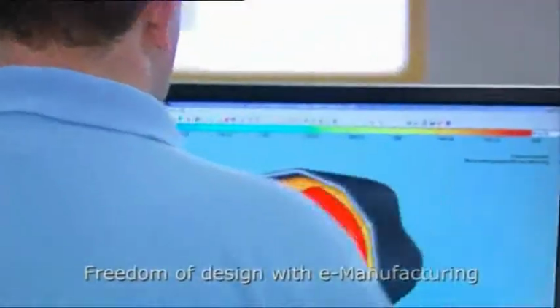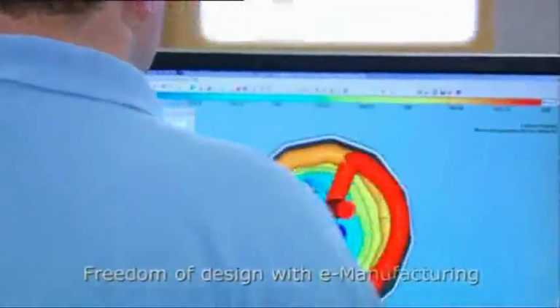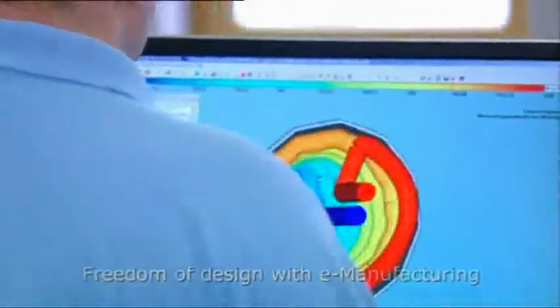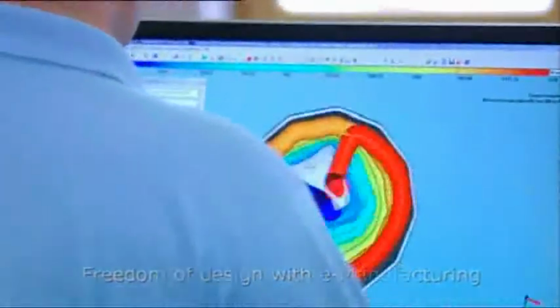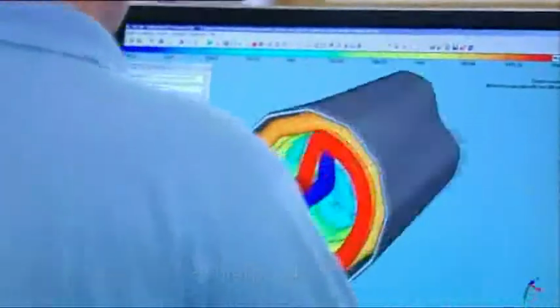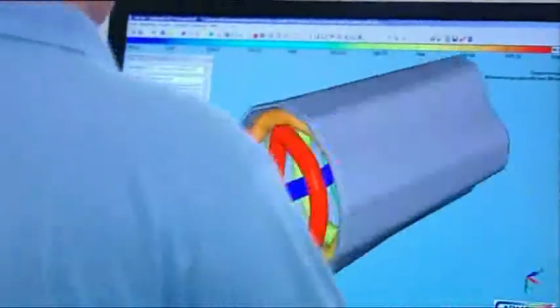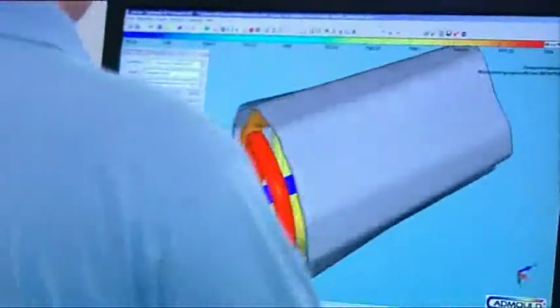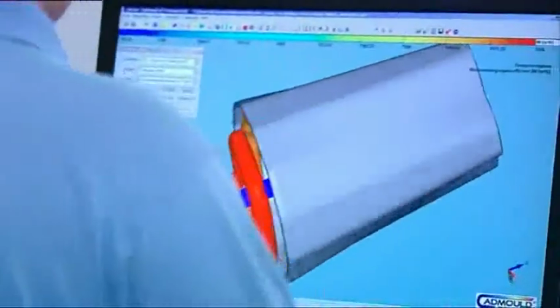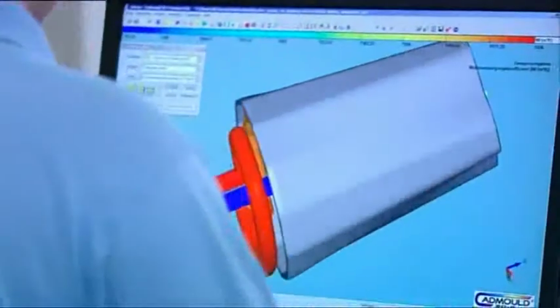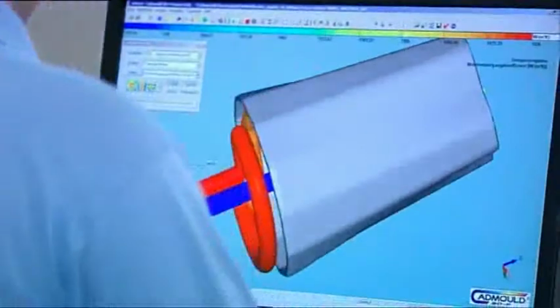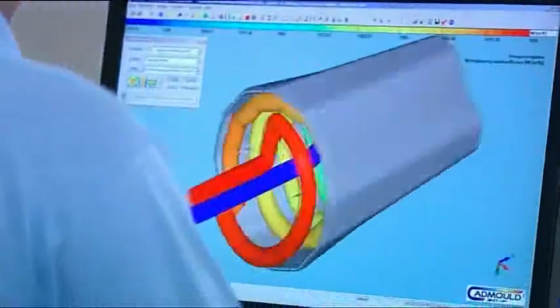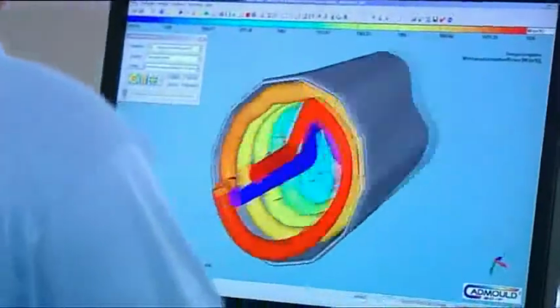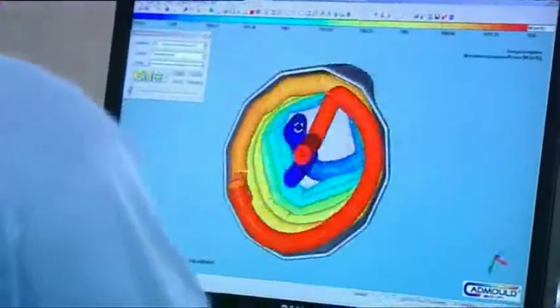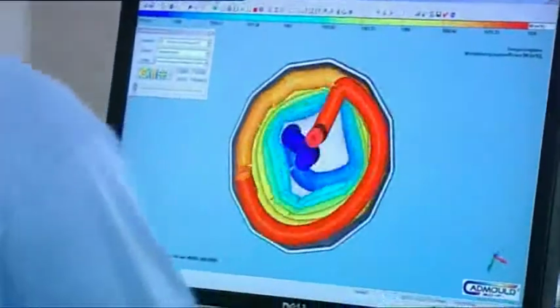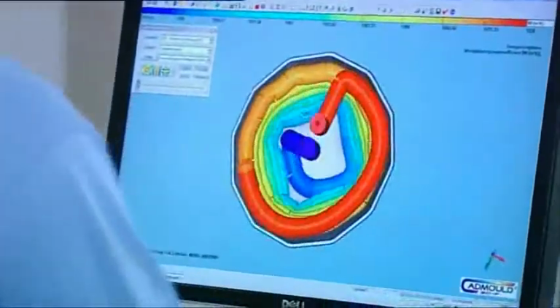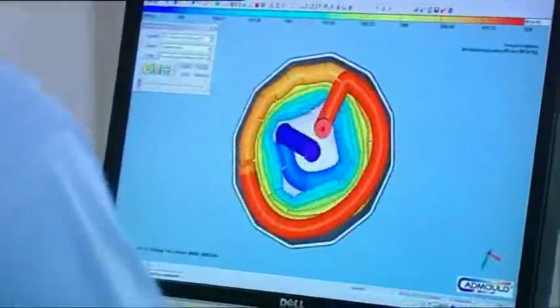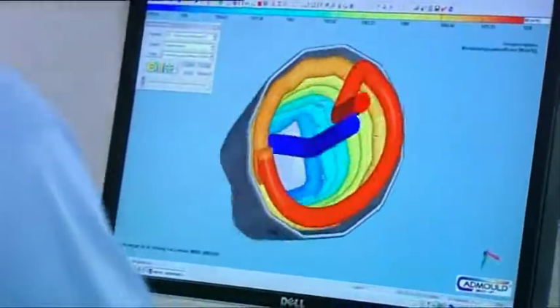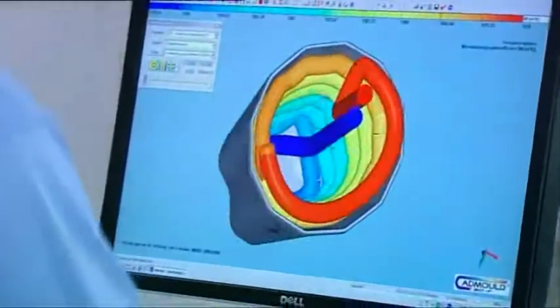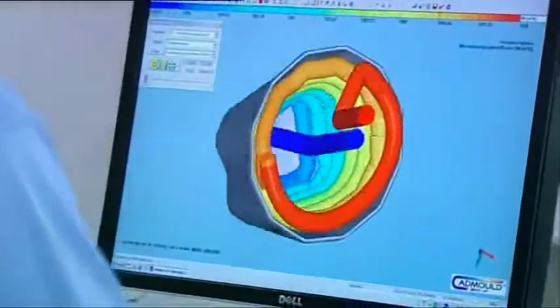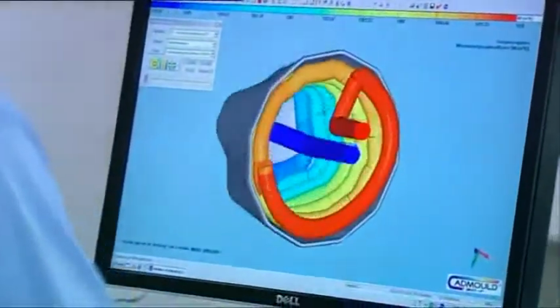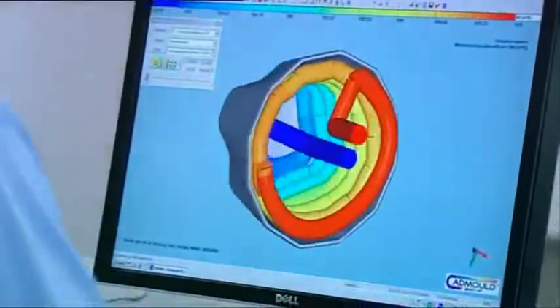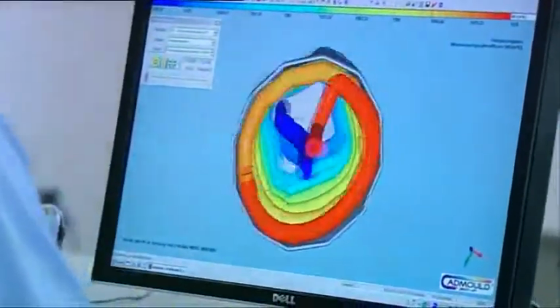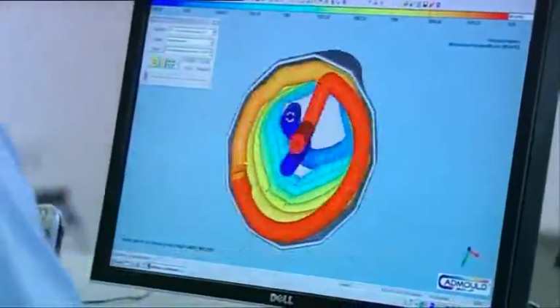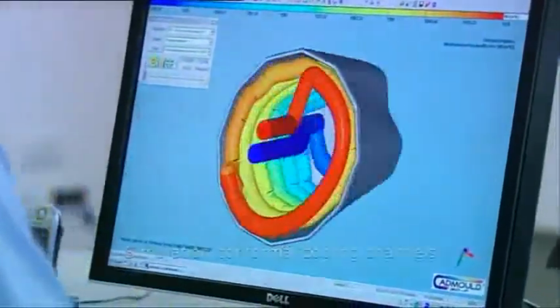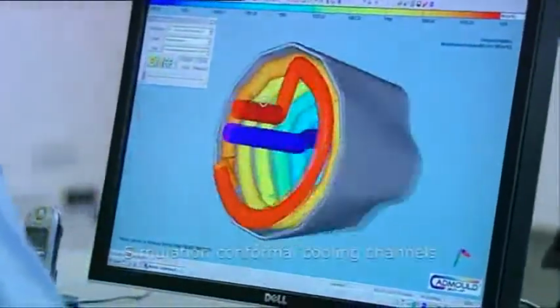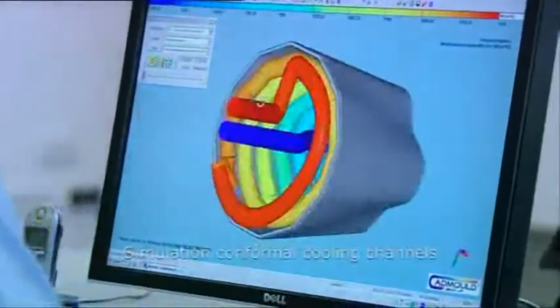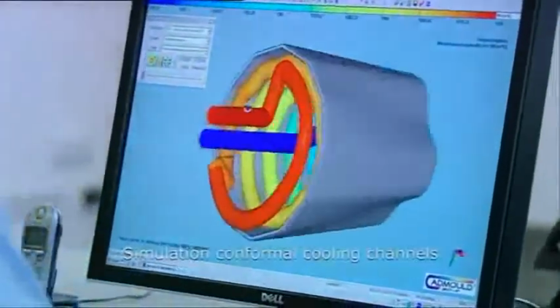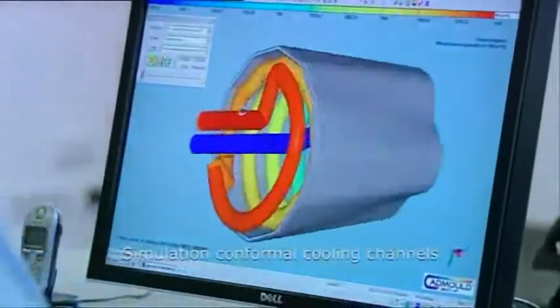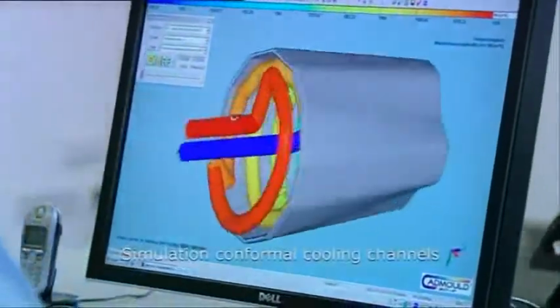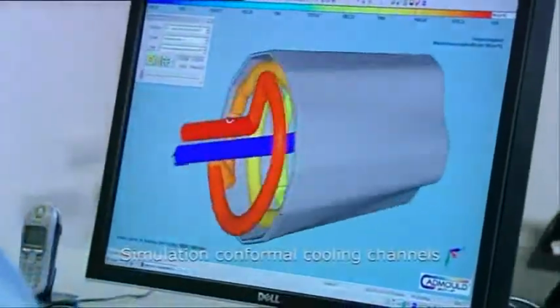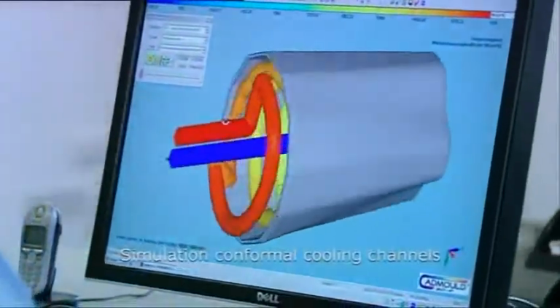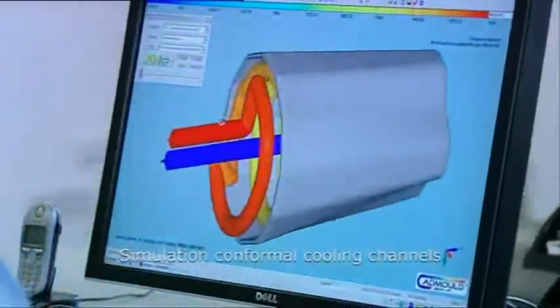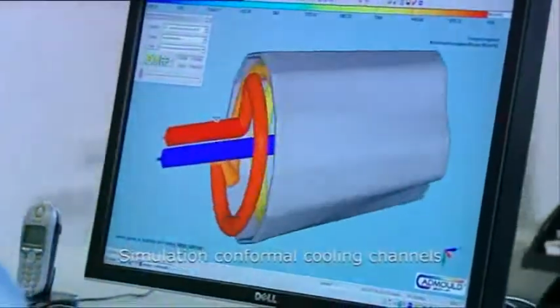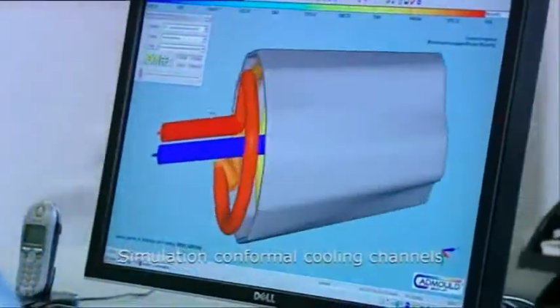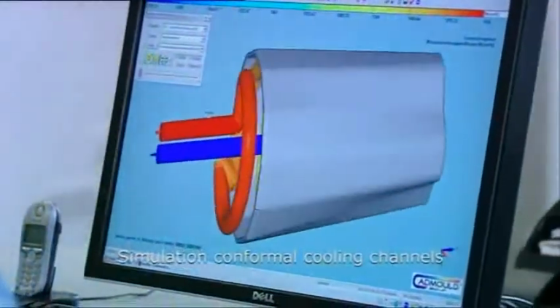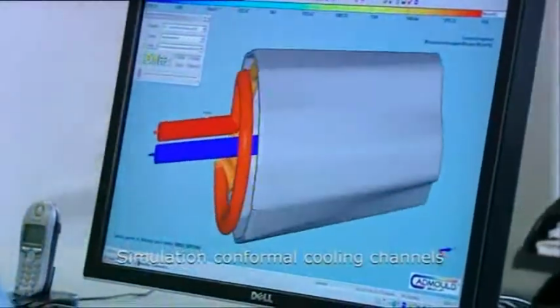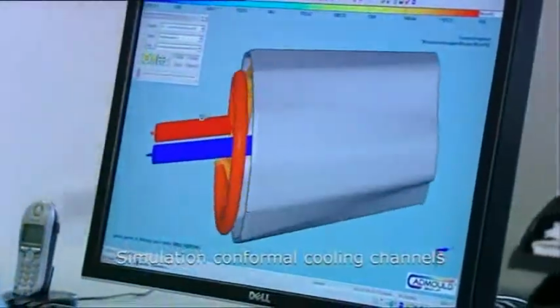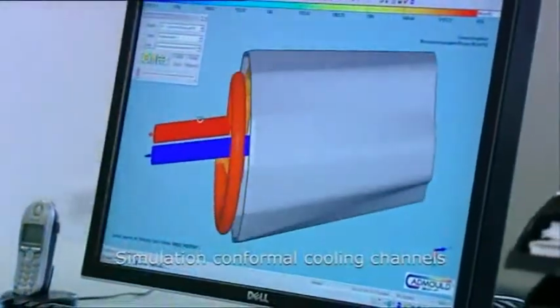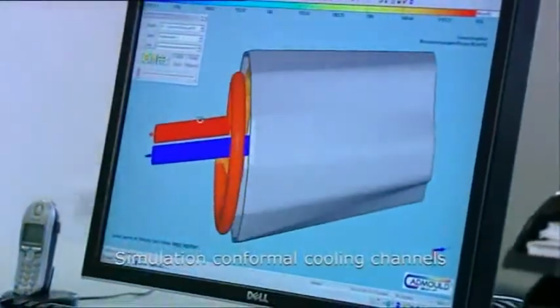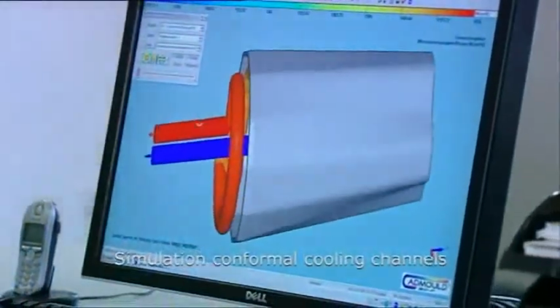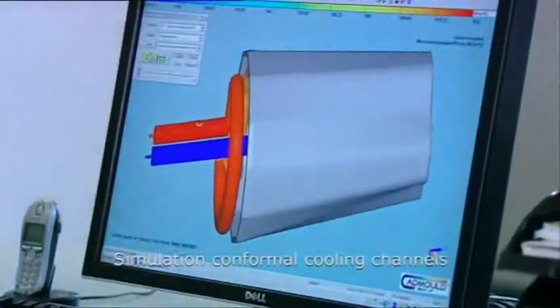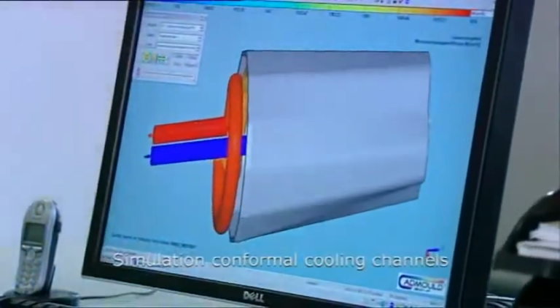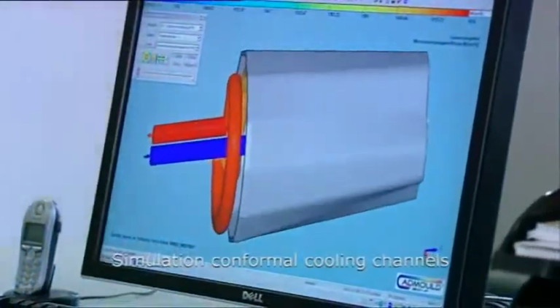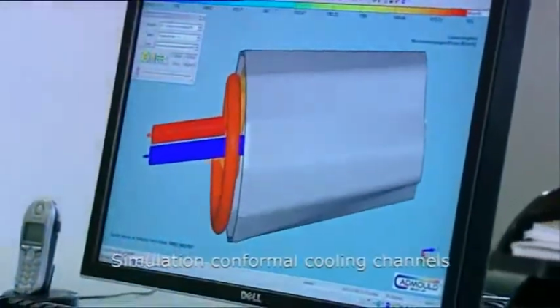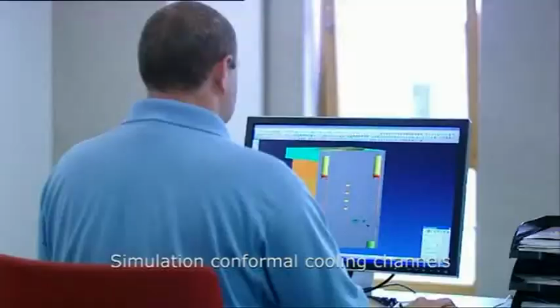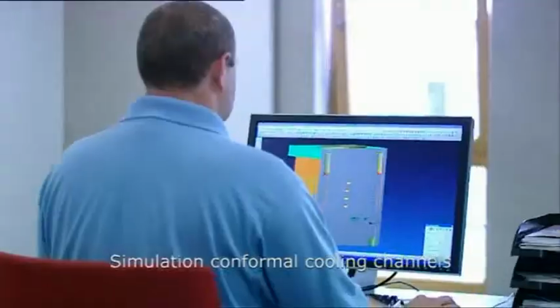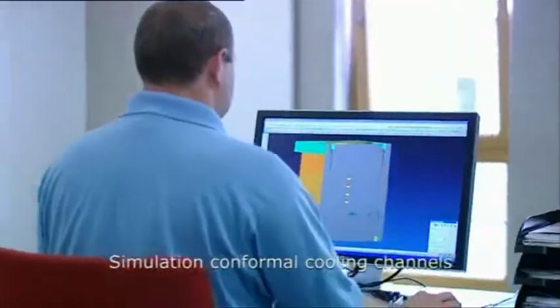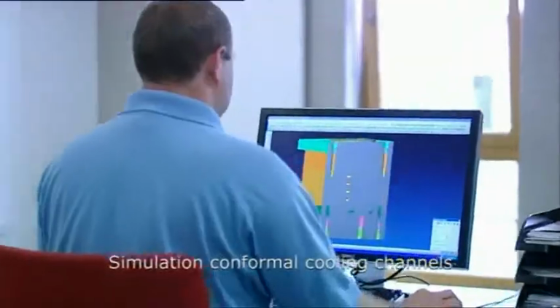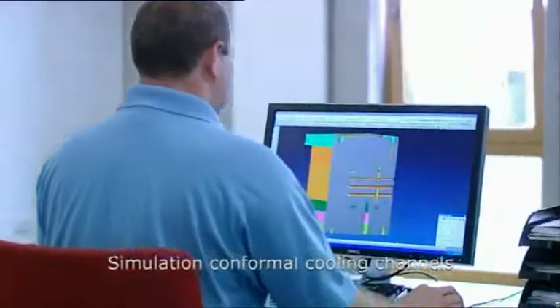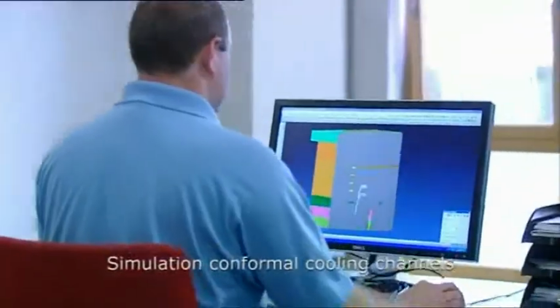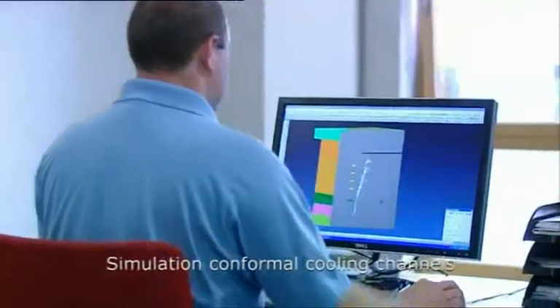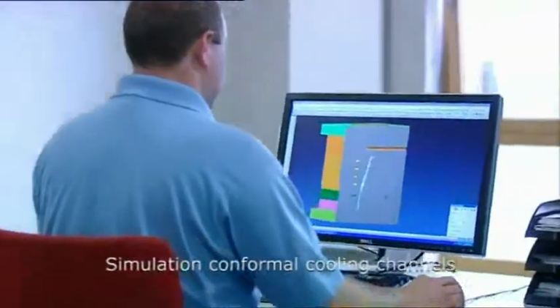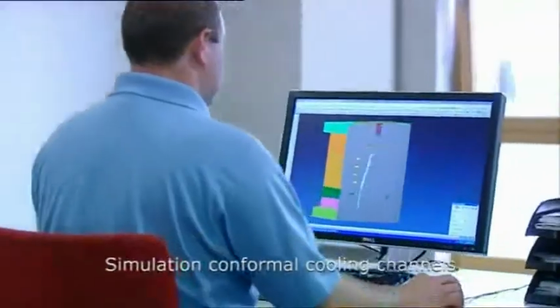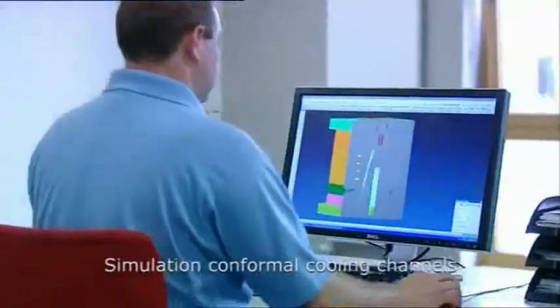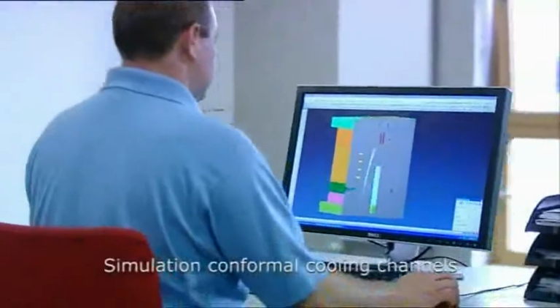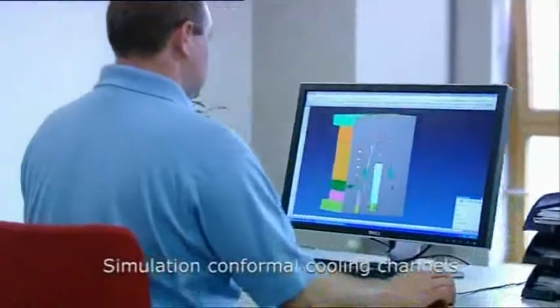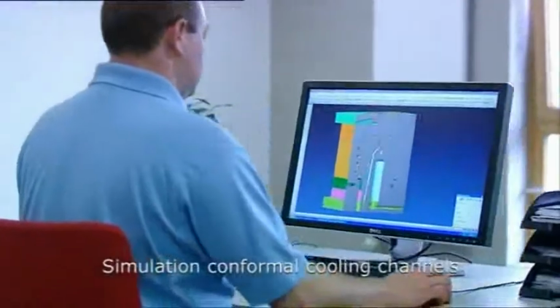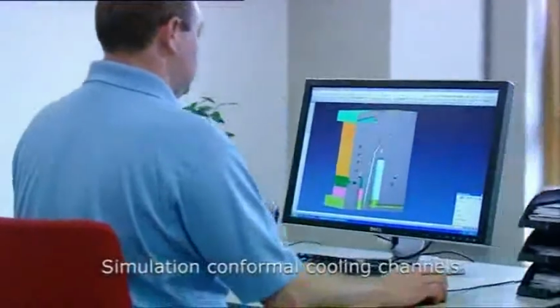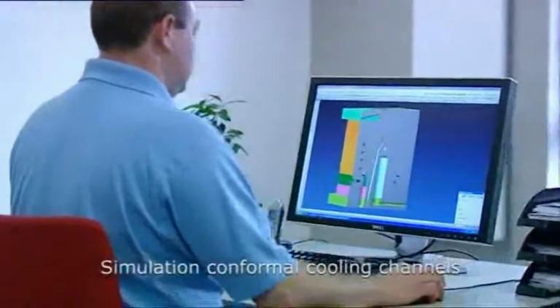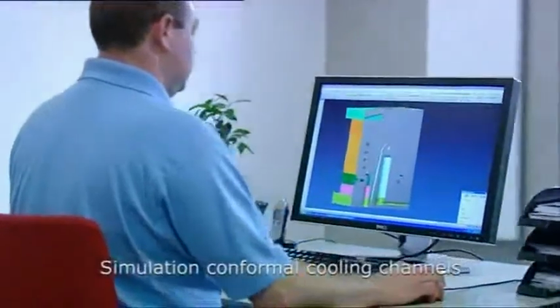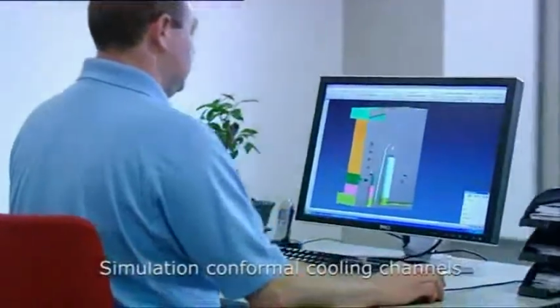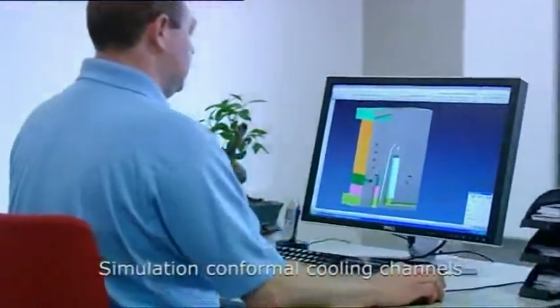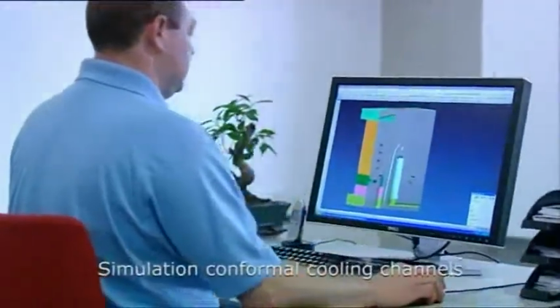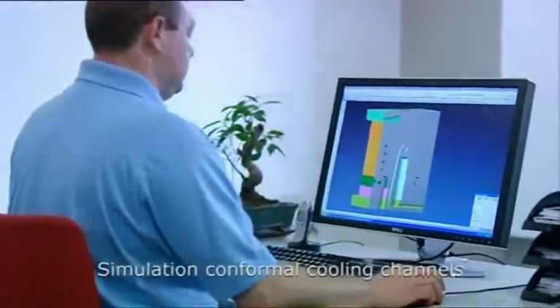Through the integration of conformal cooling channels, the cooling performance of the tooling insert shall be significantly improved.